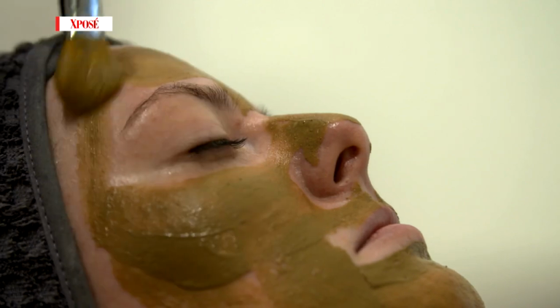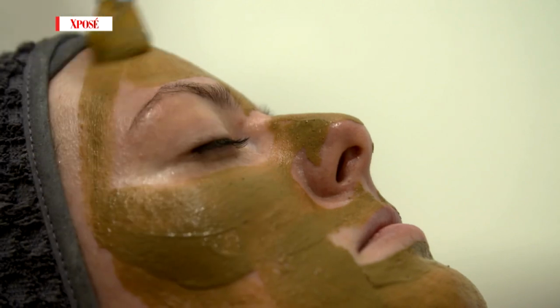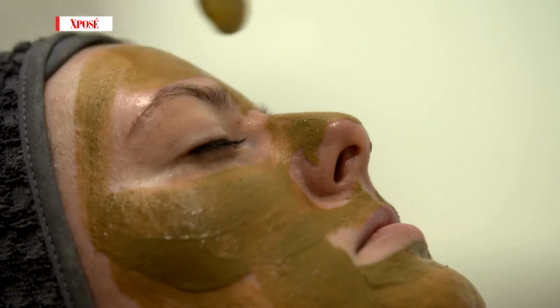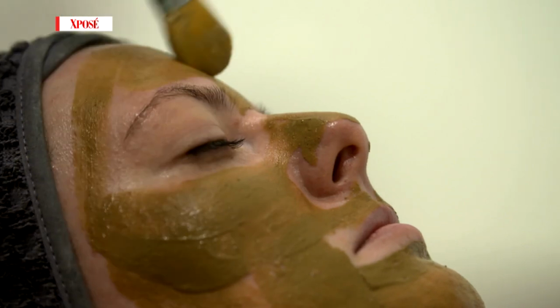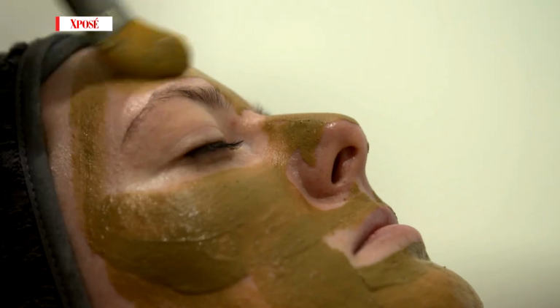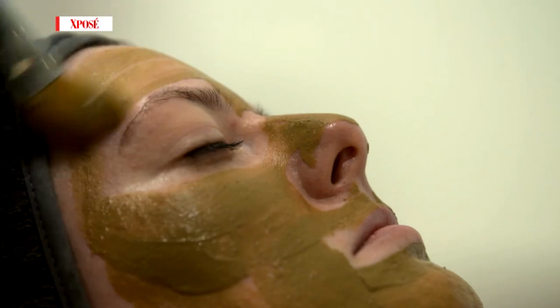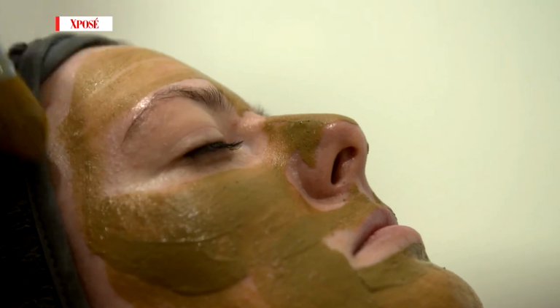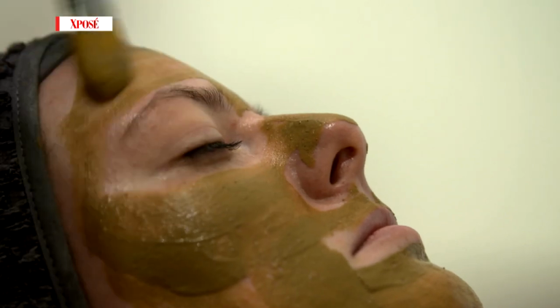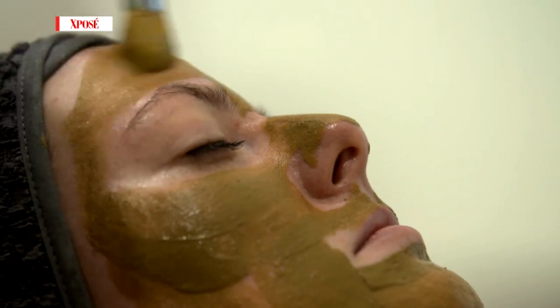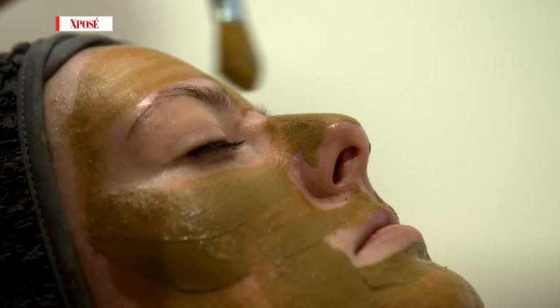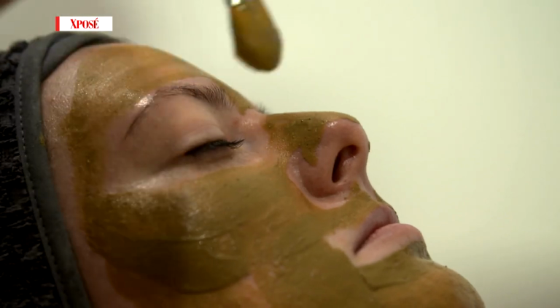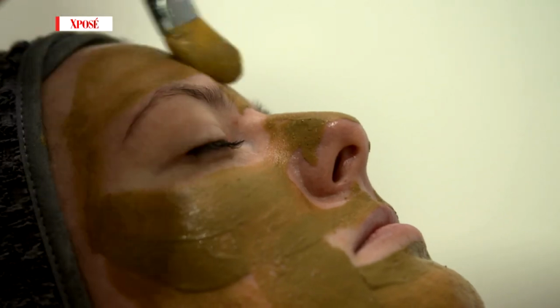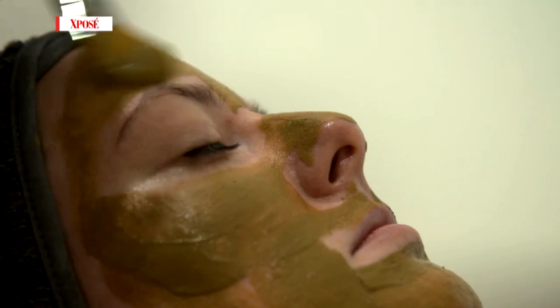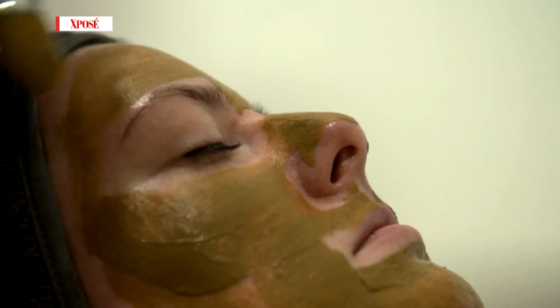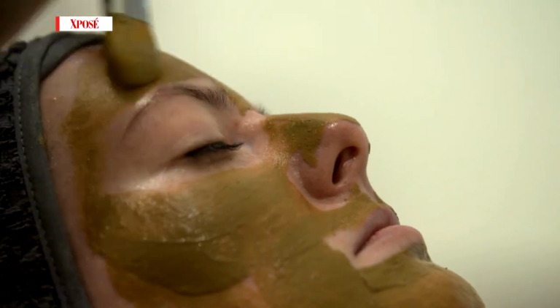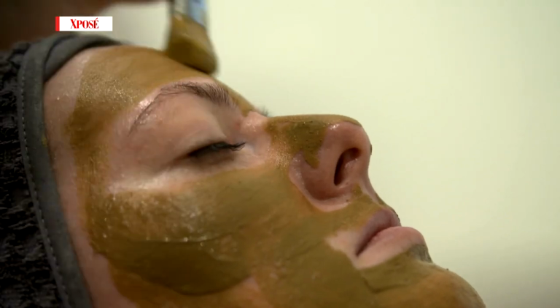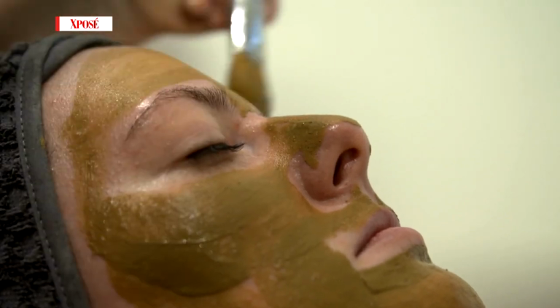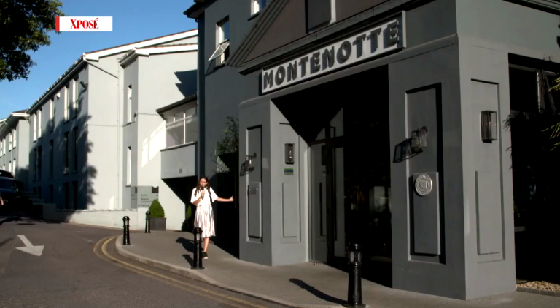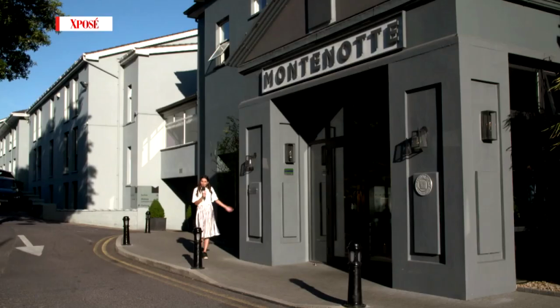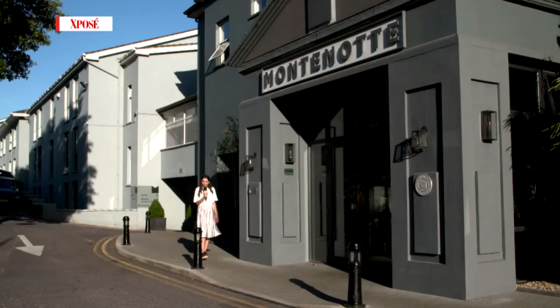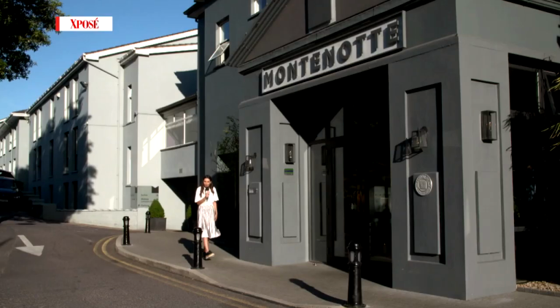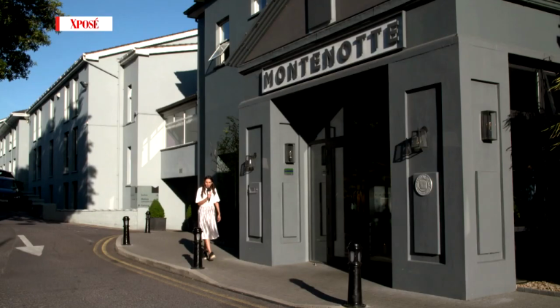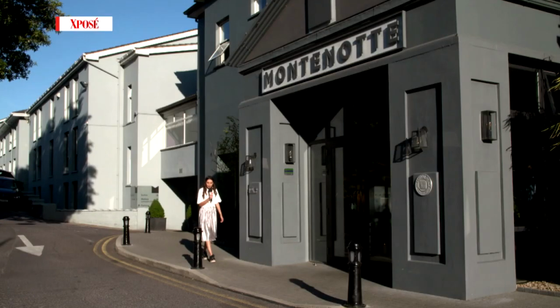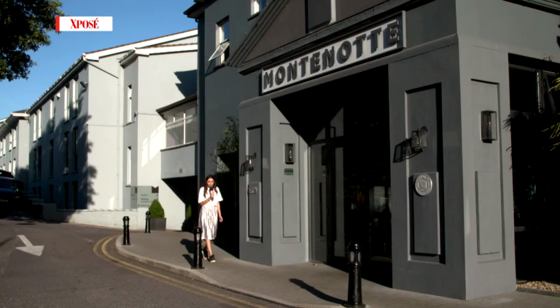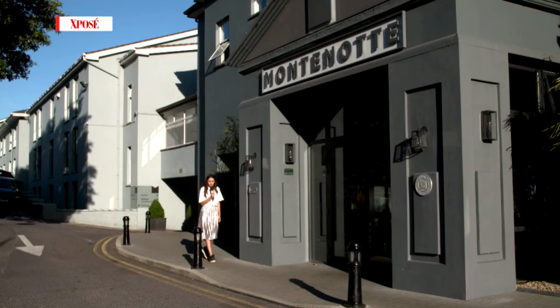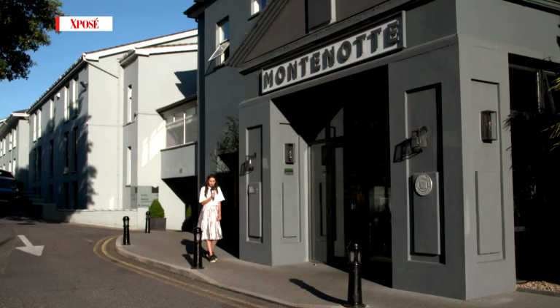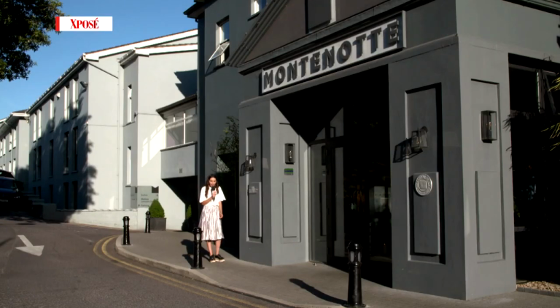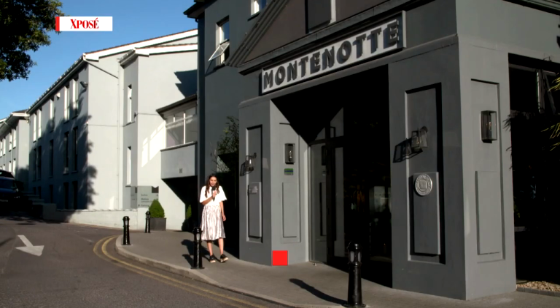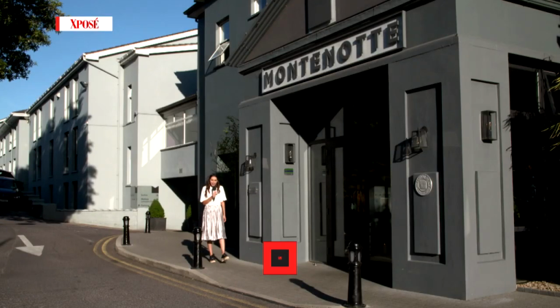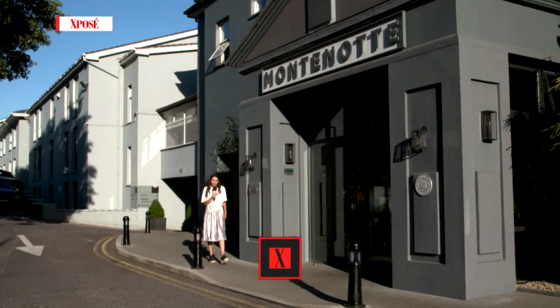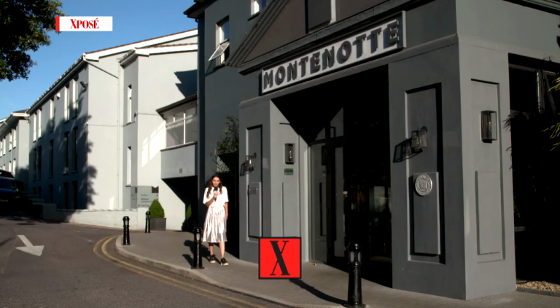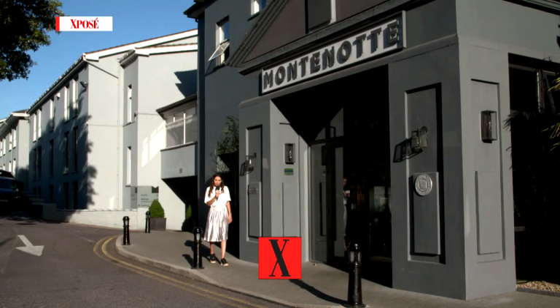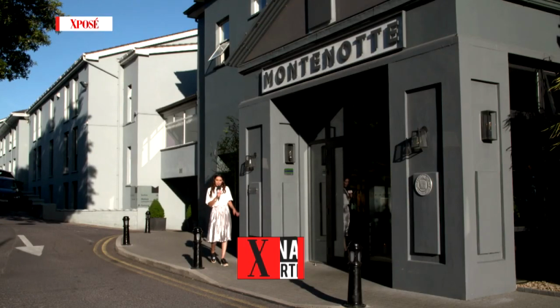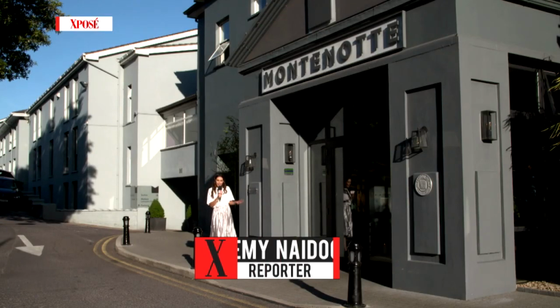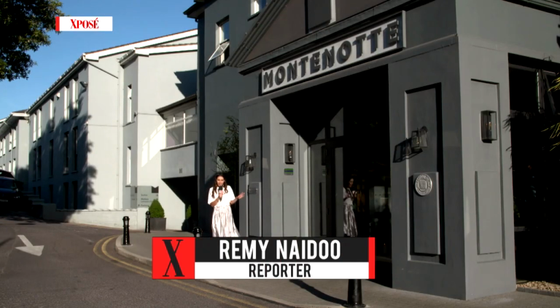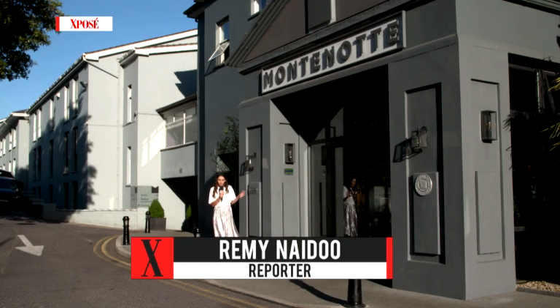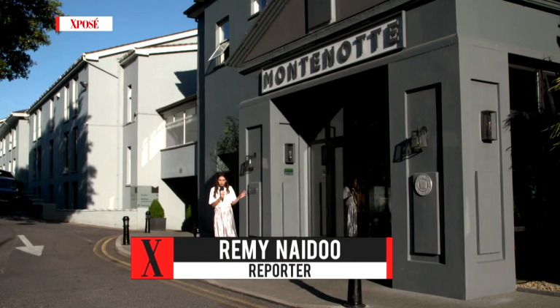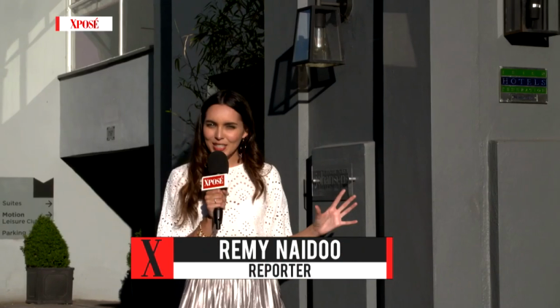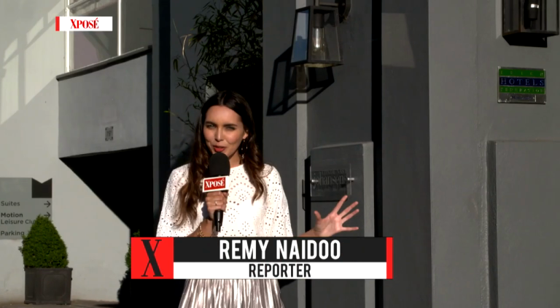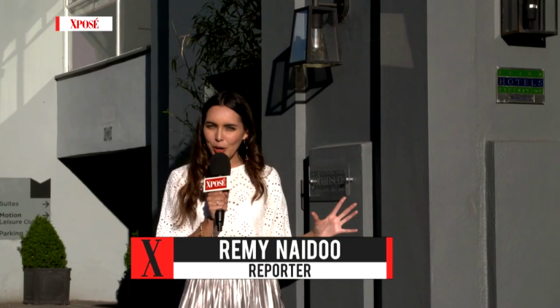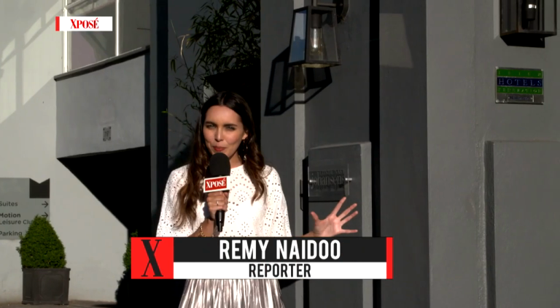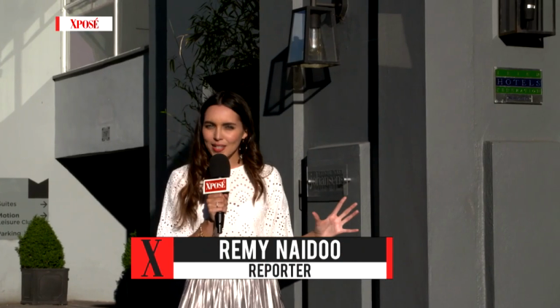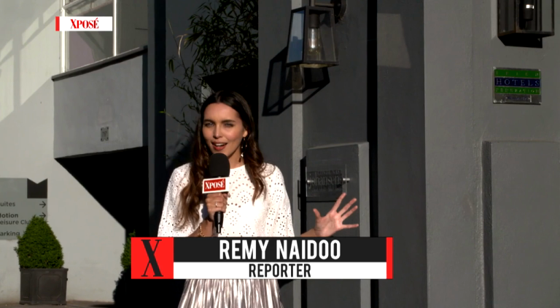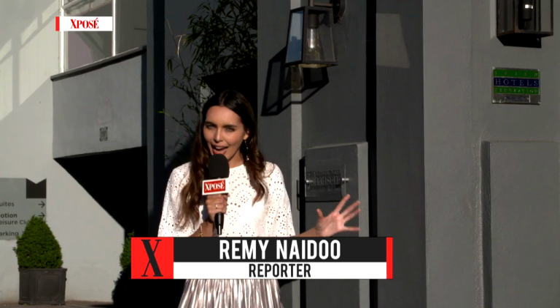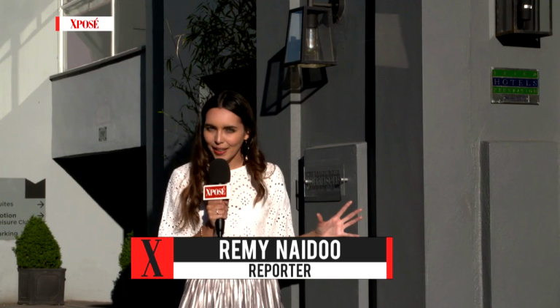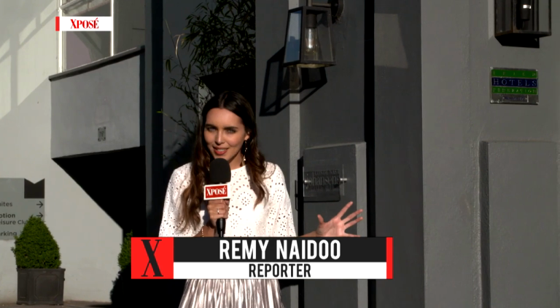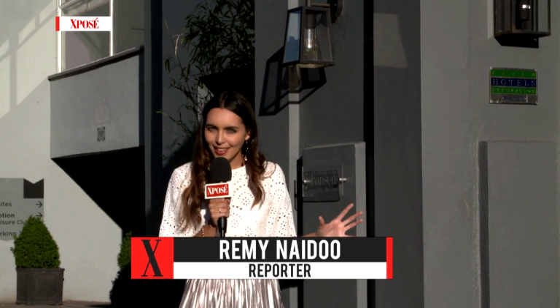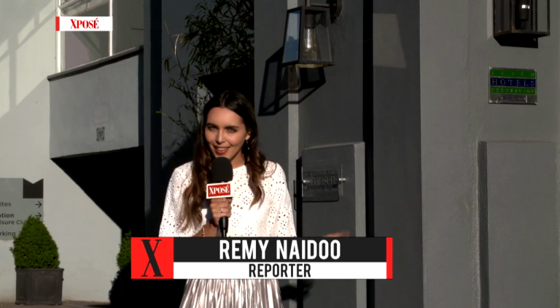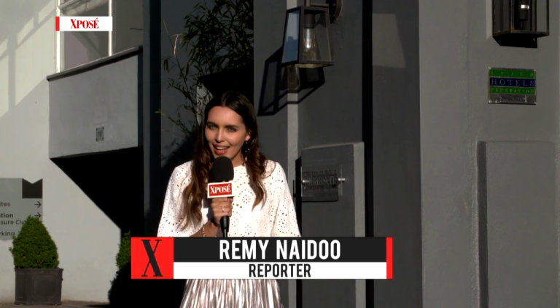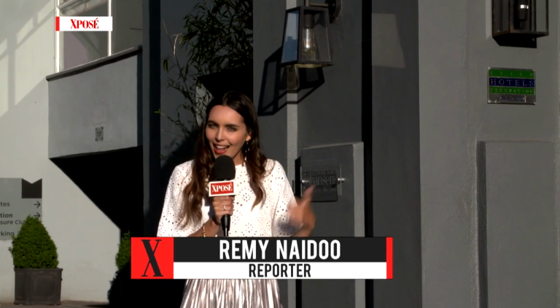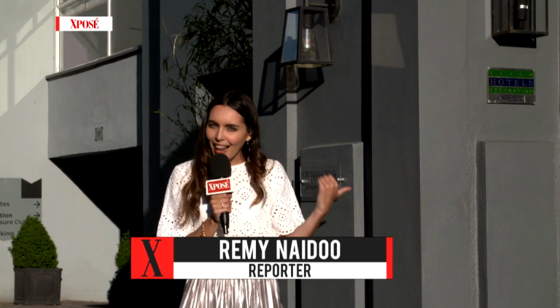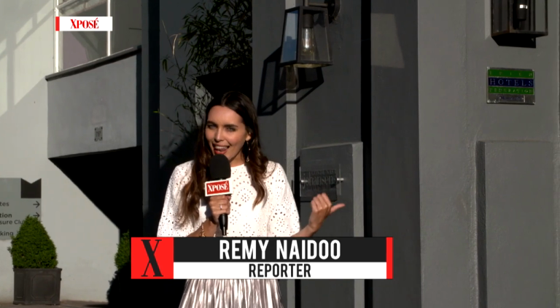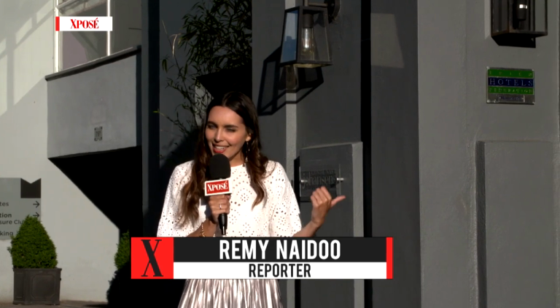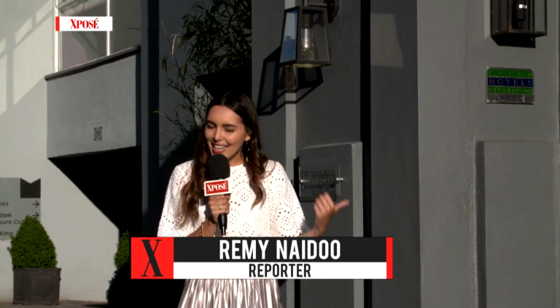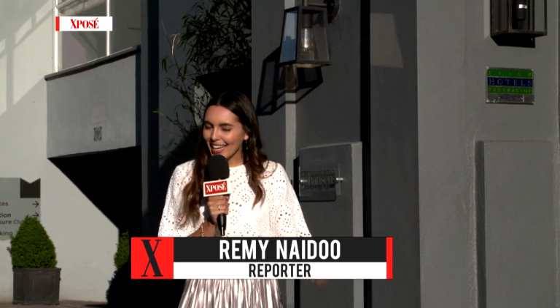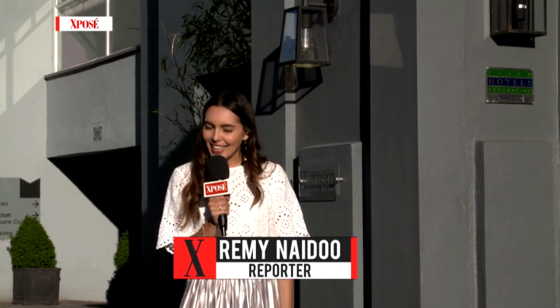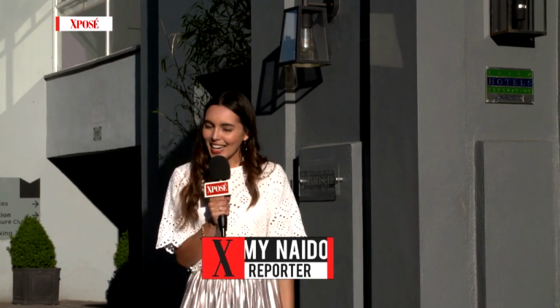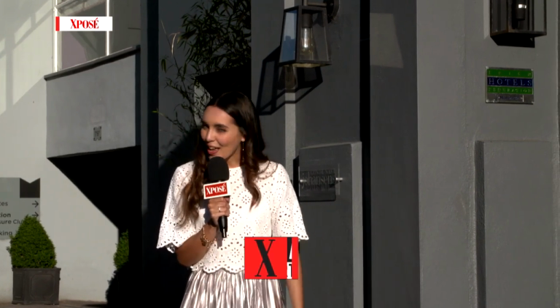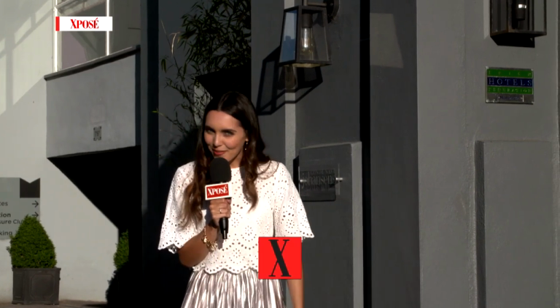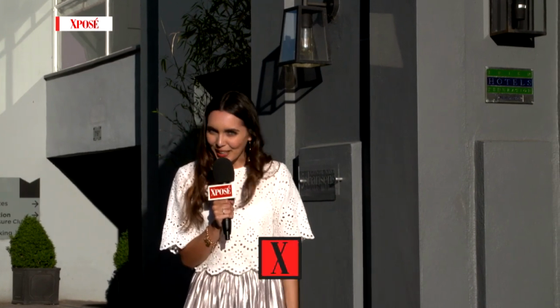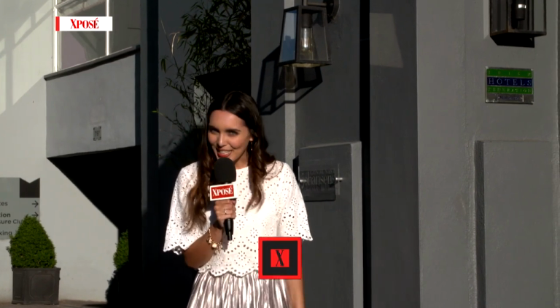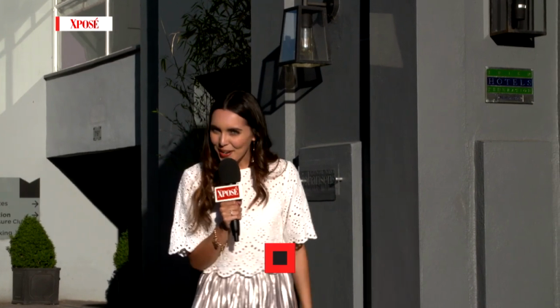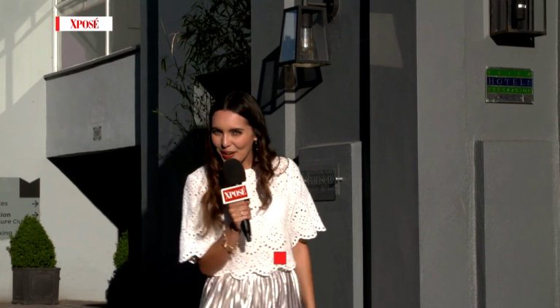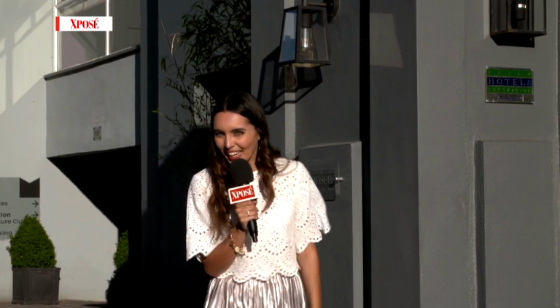We are down here in the beautifully sunny Cork at the Bellevue Spa, and let me tell you, scrubs are out. Let's head in and find out why.